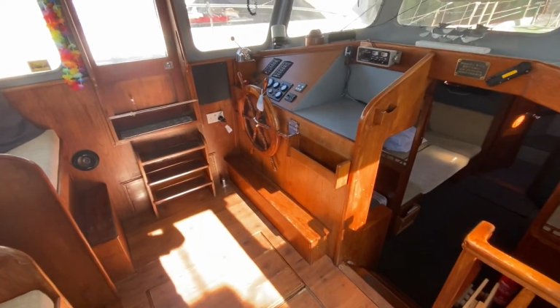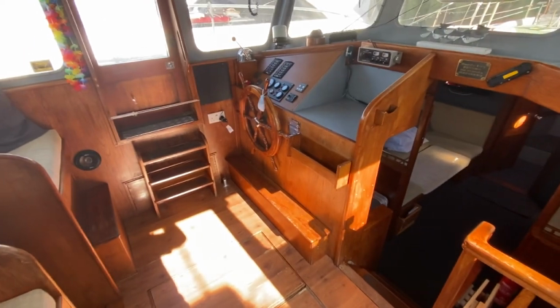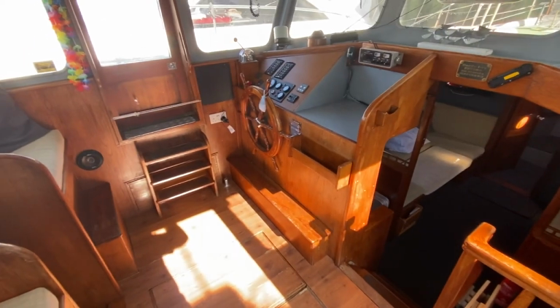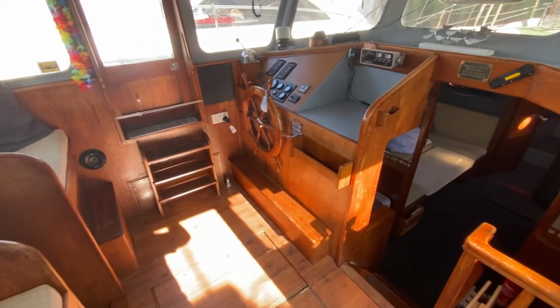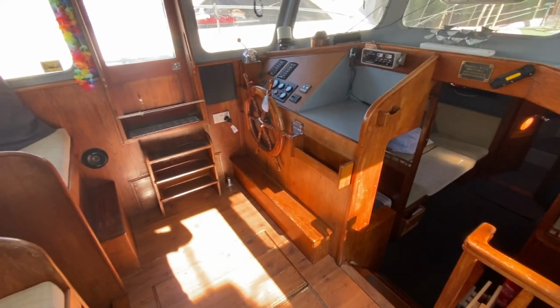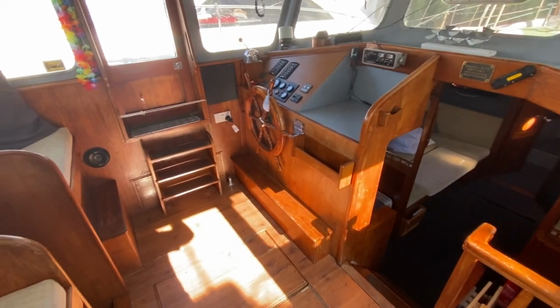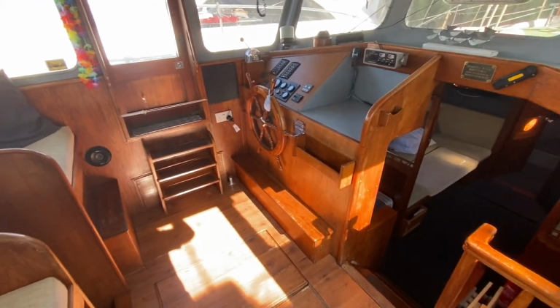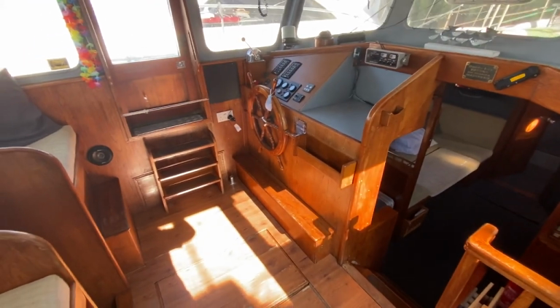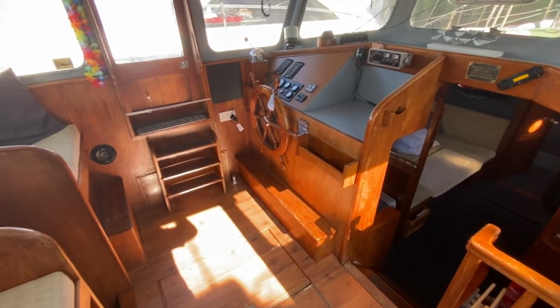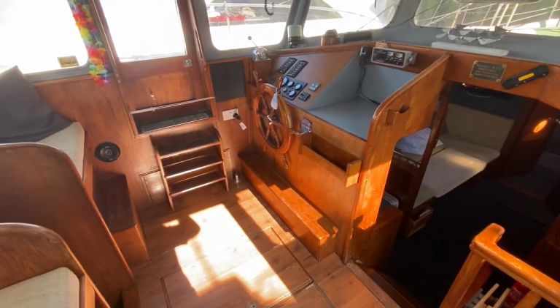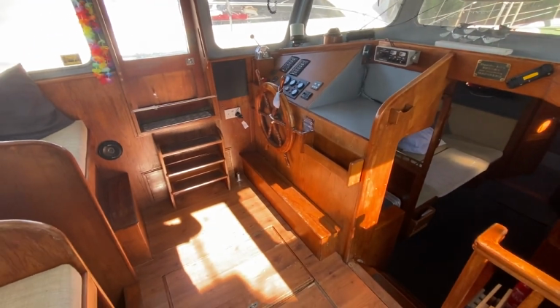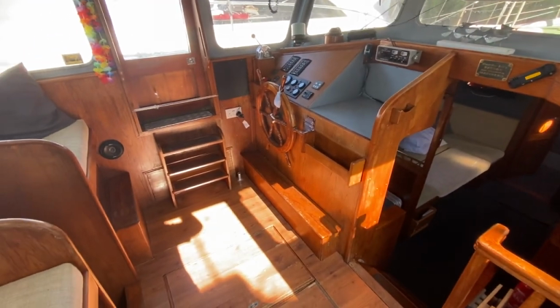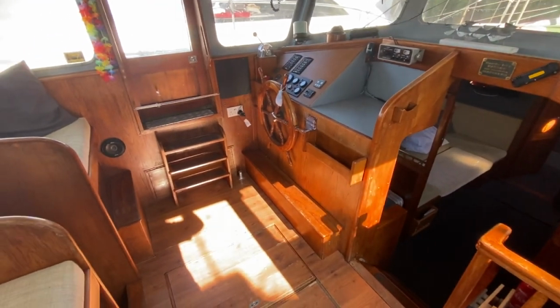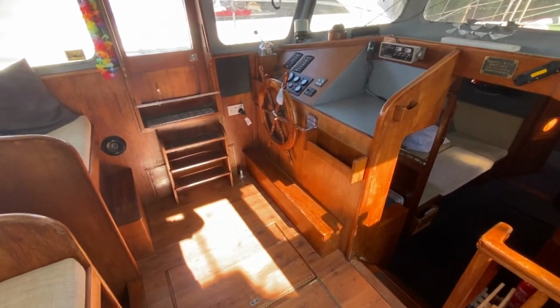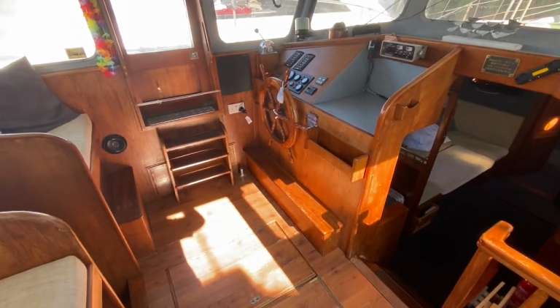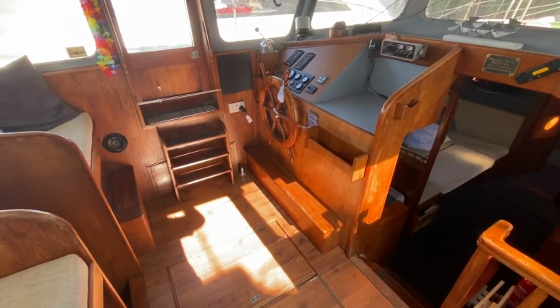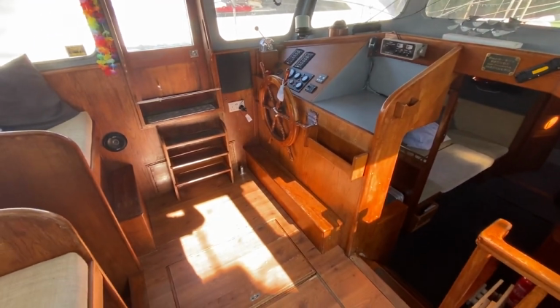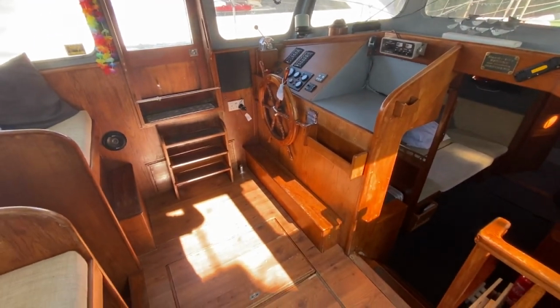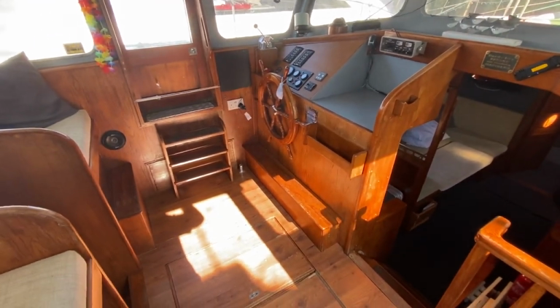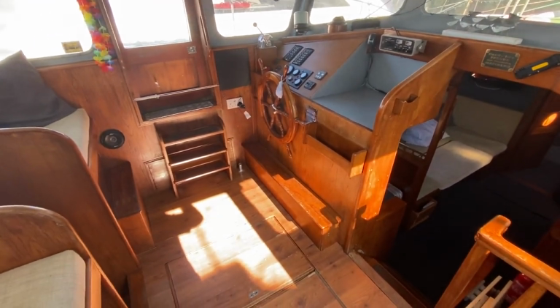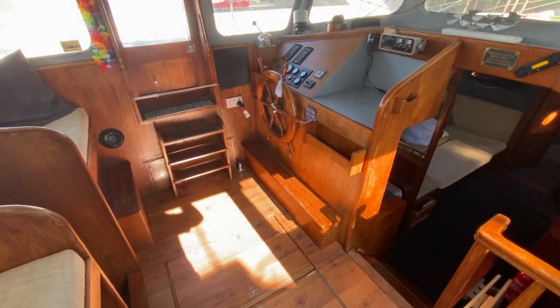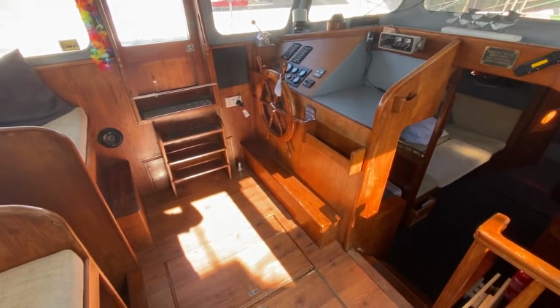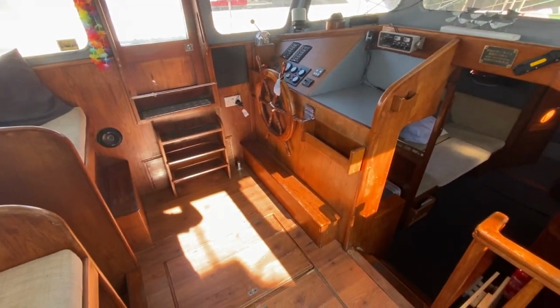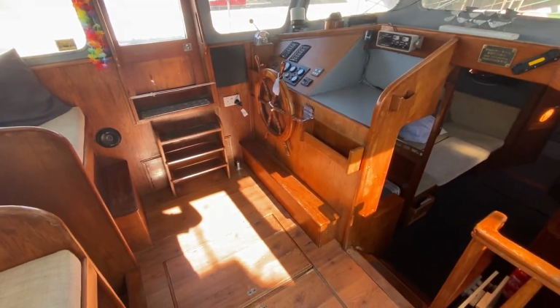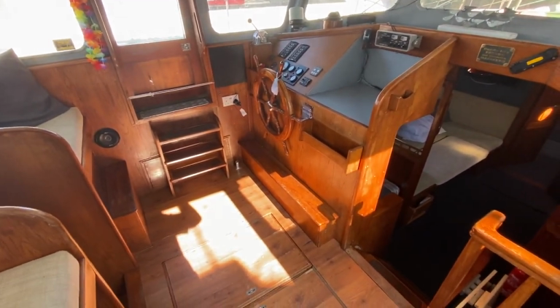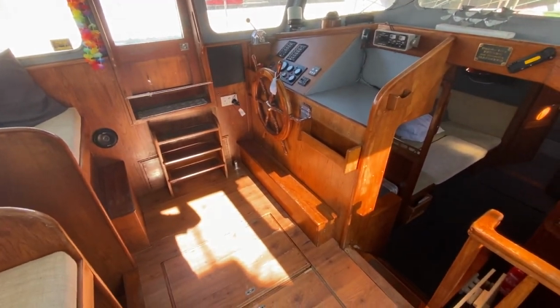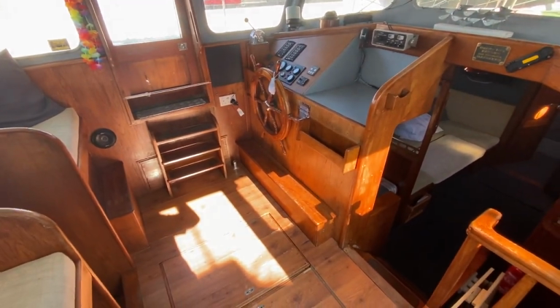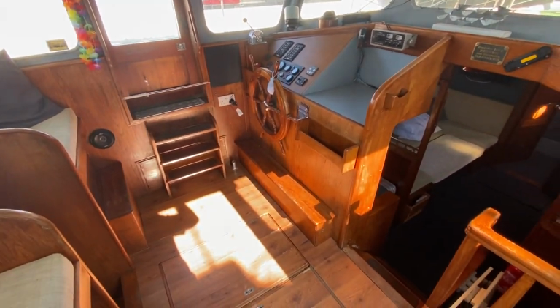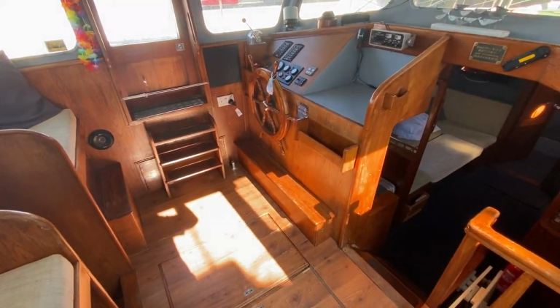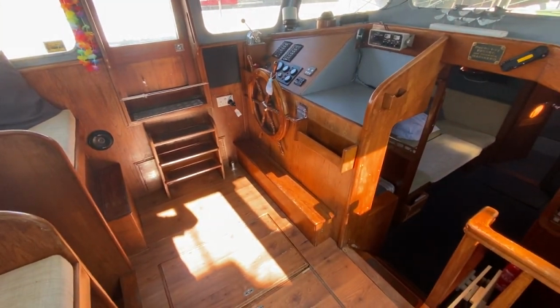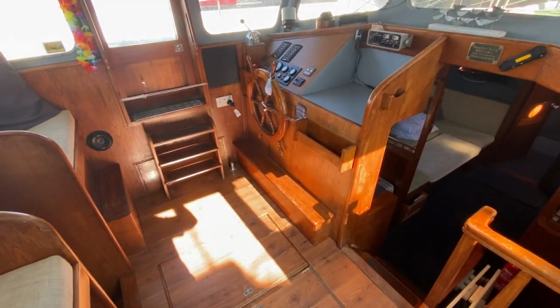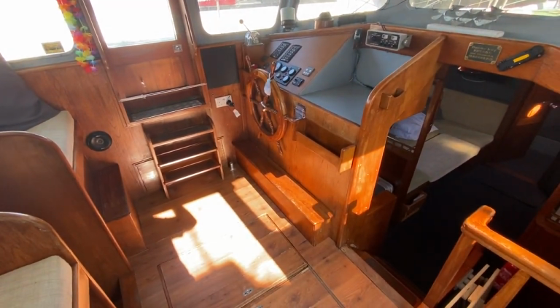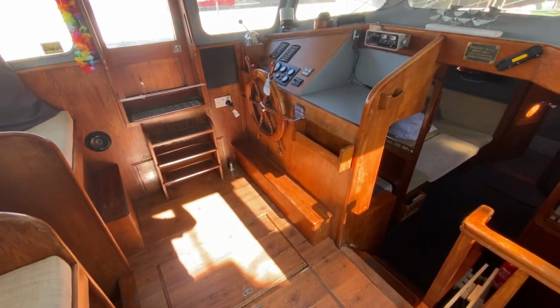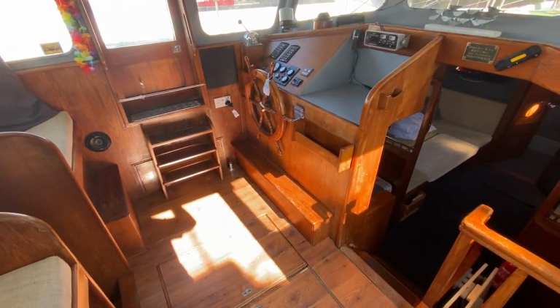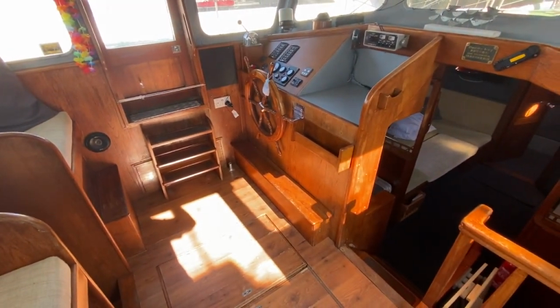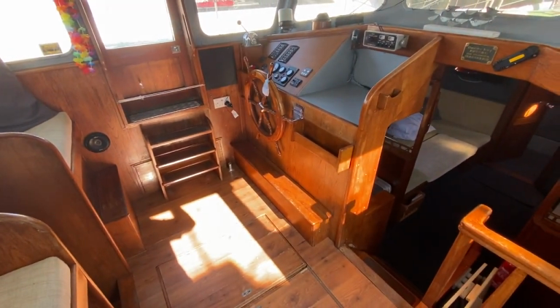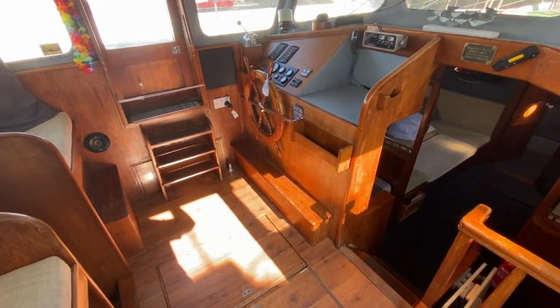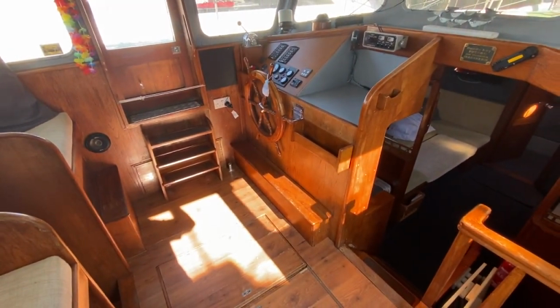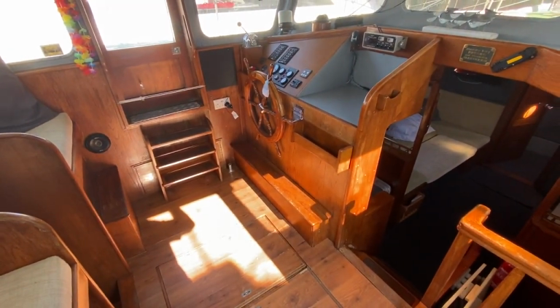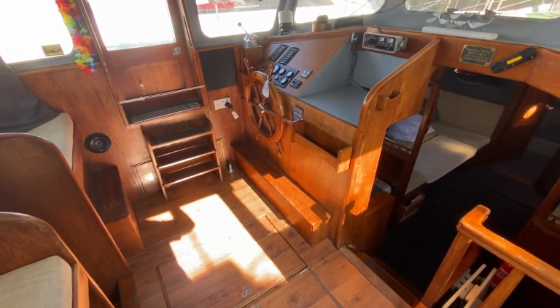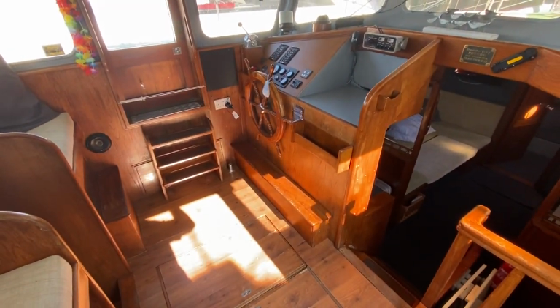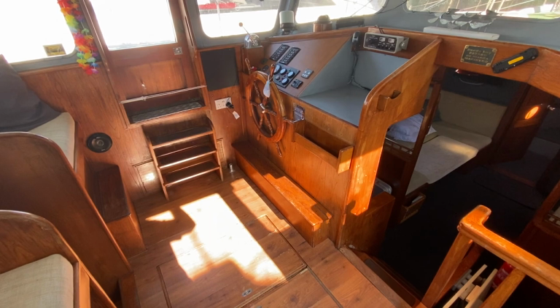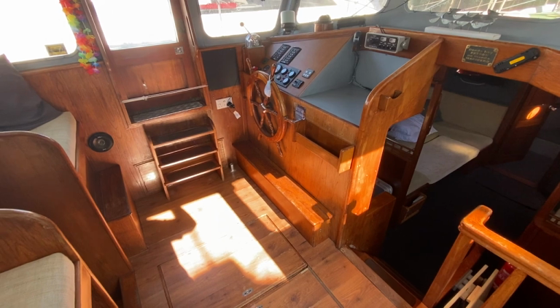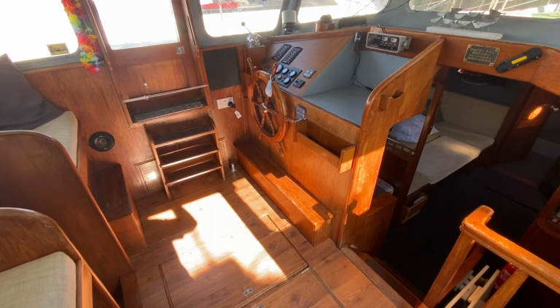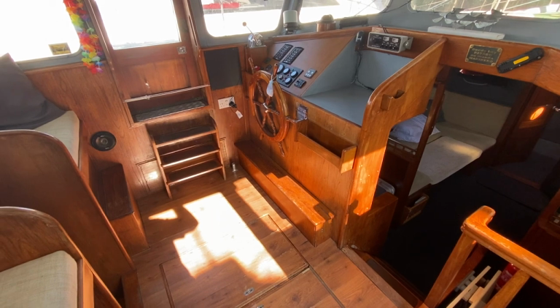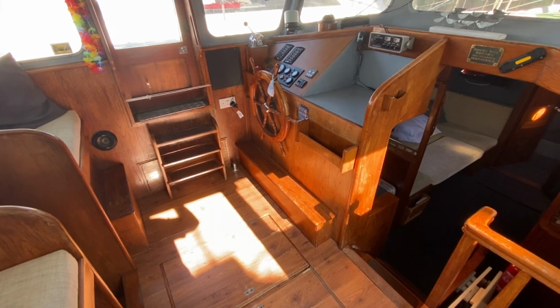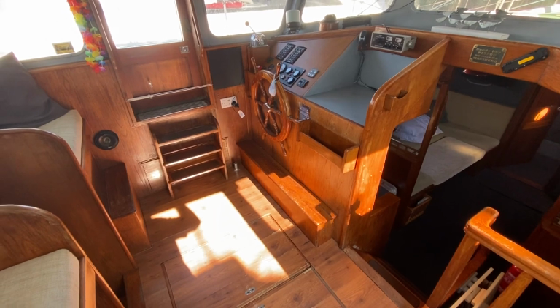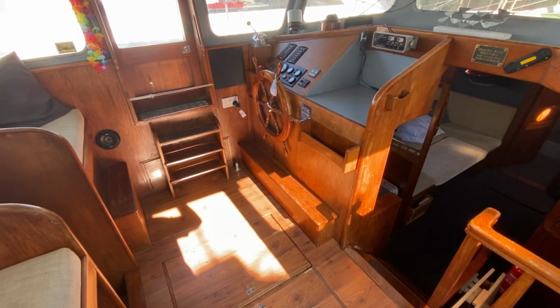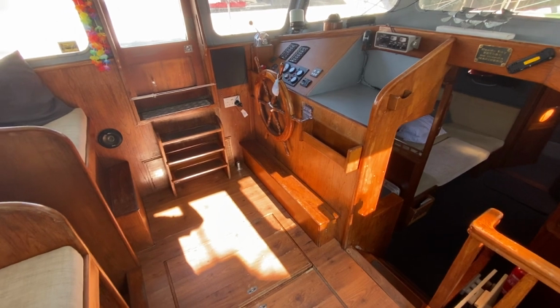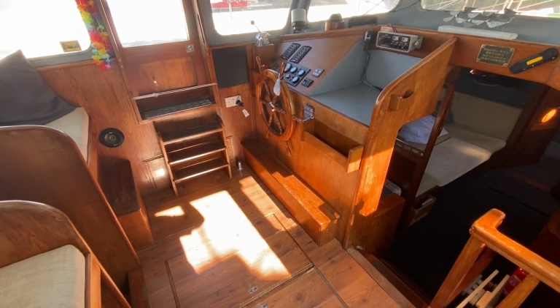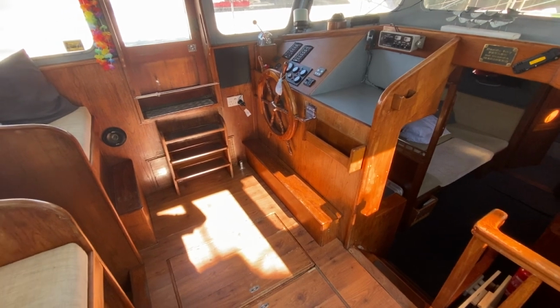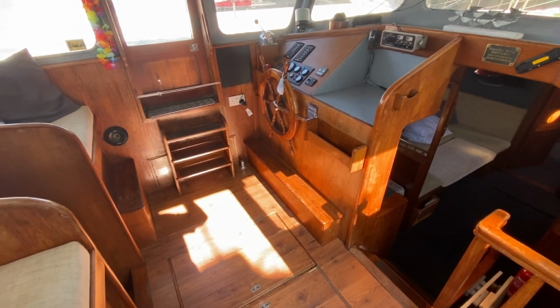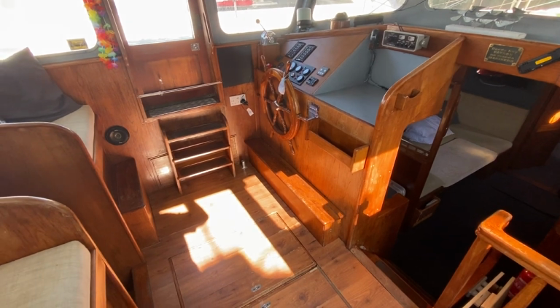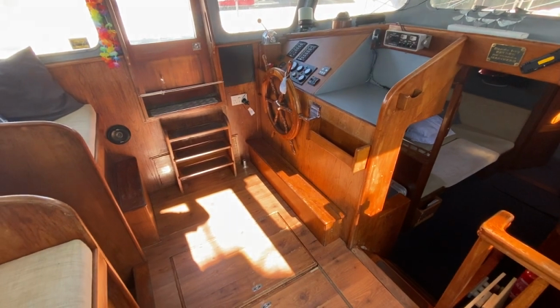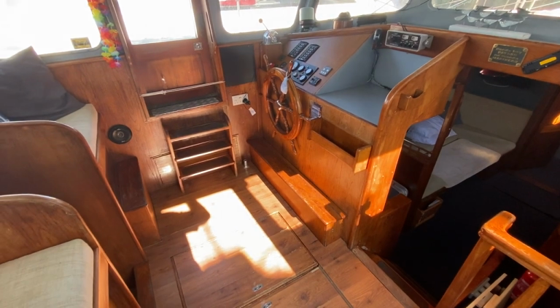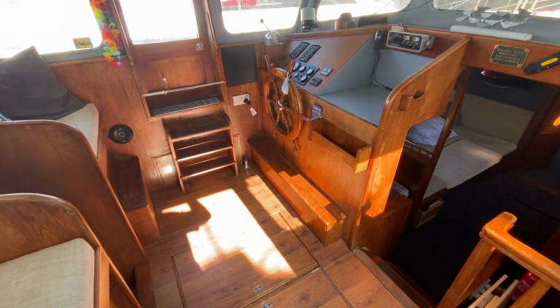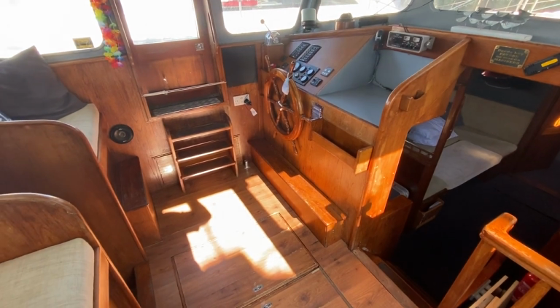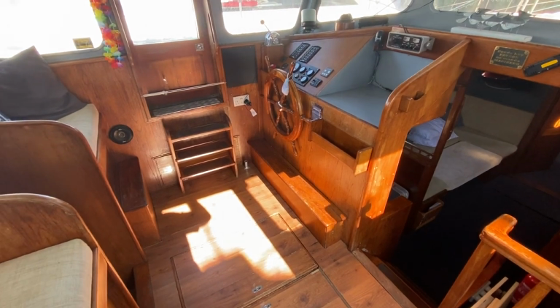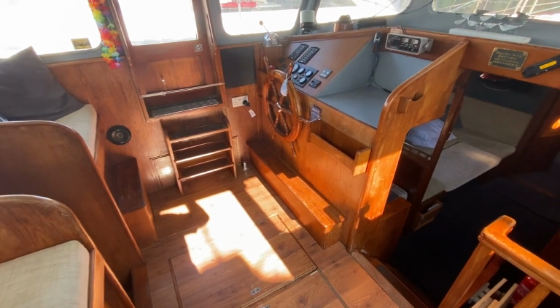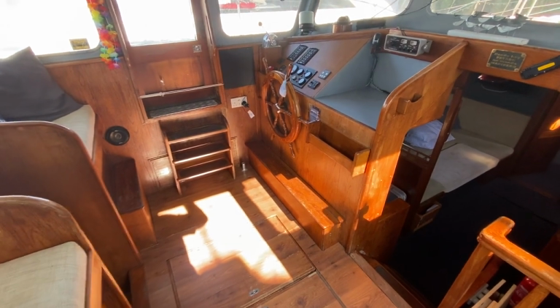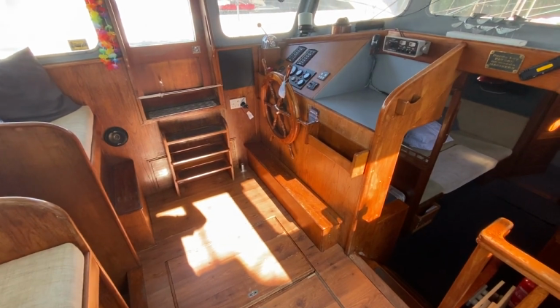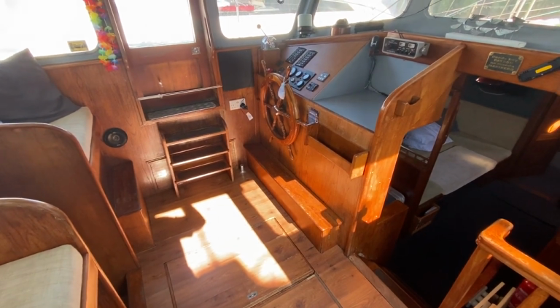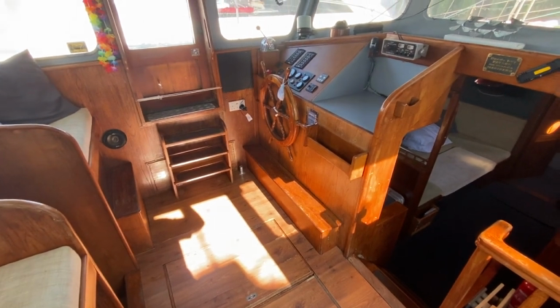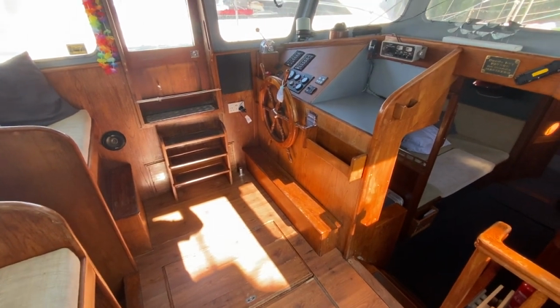Hi, this is Nick from Boatshed Southampton, just going to give you an internal tour of this Colvick Watson 34 for sale with Boatshed Southampton.